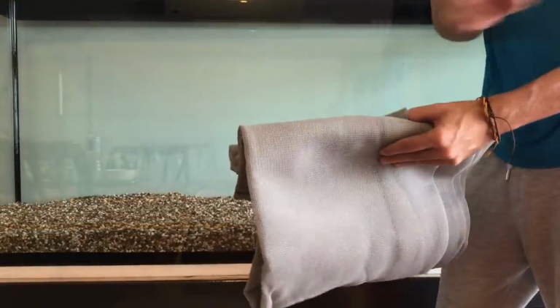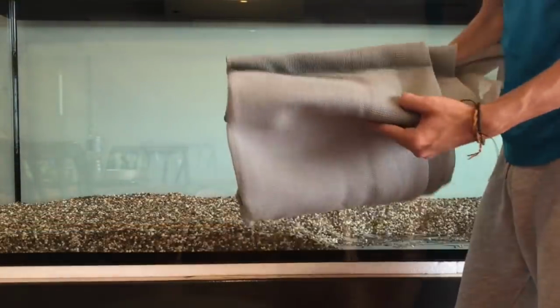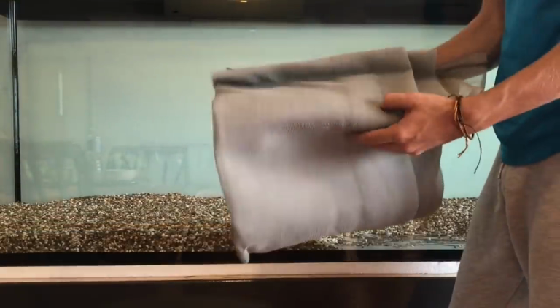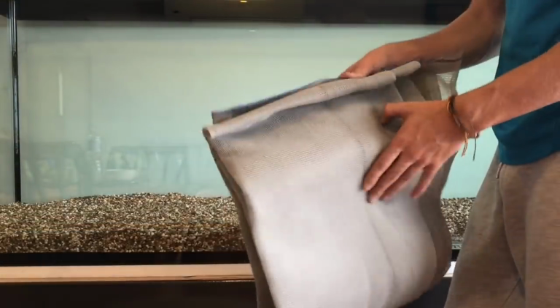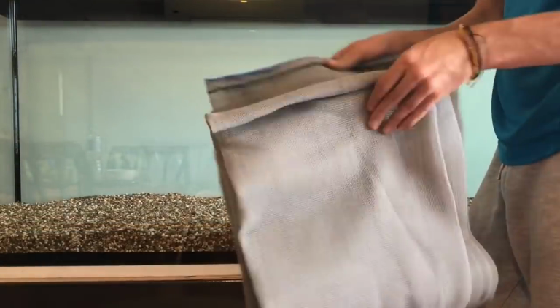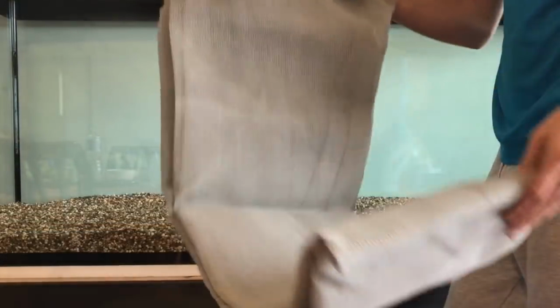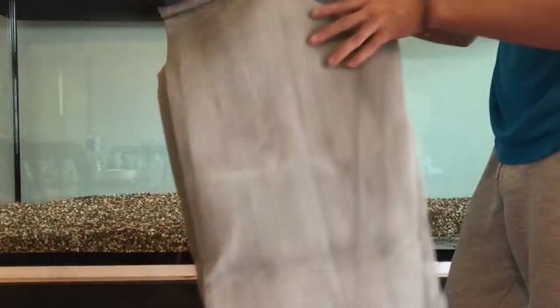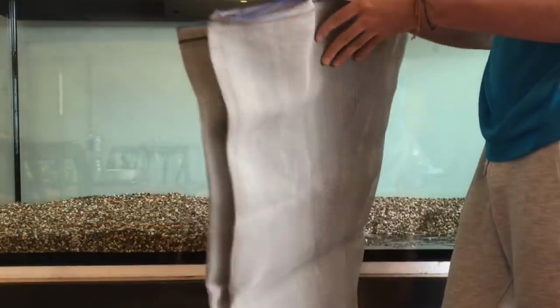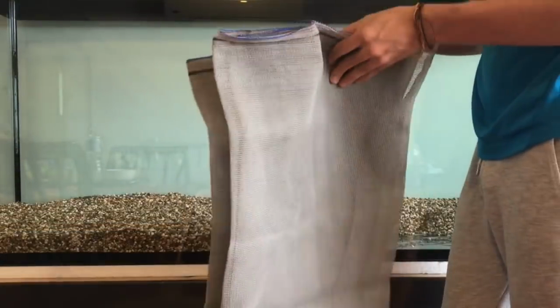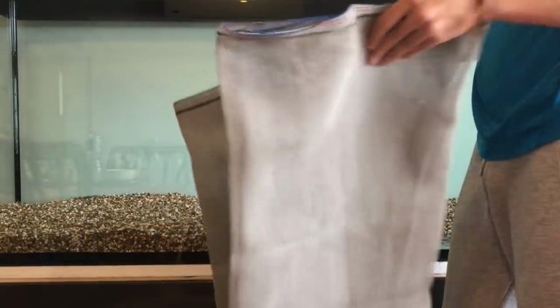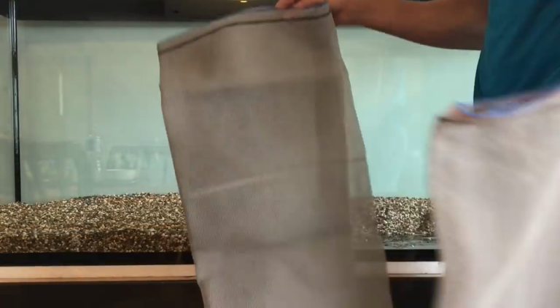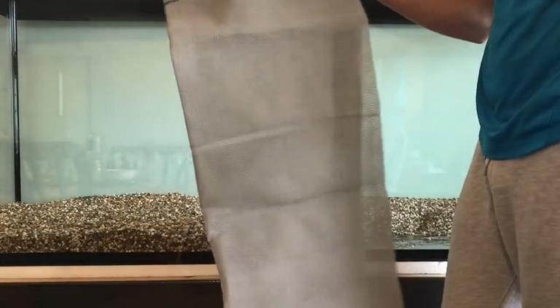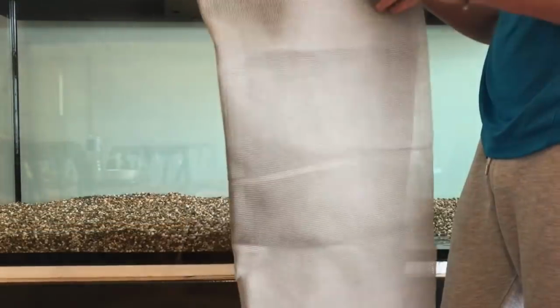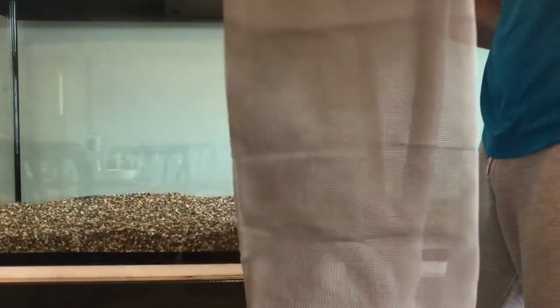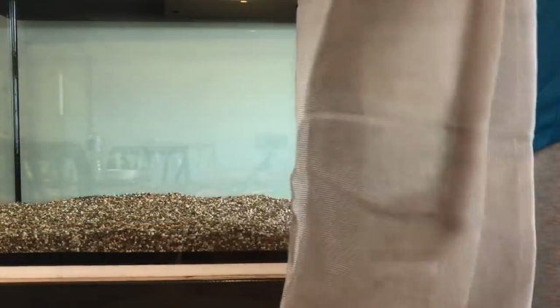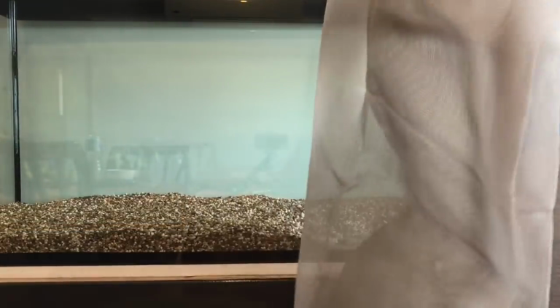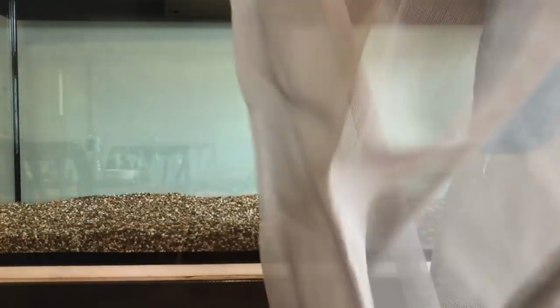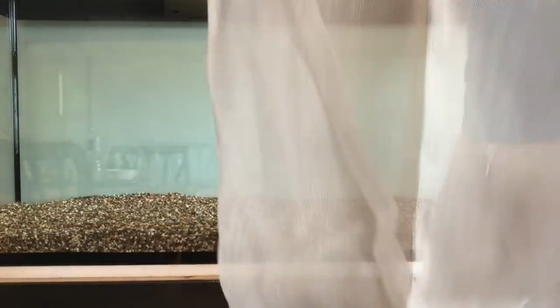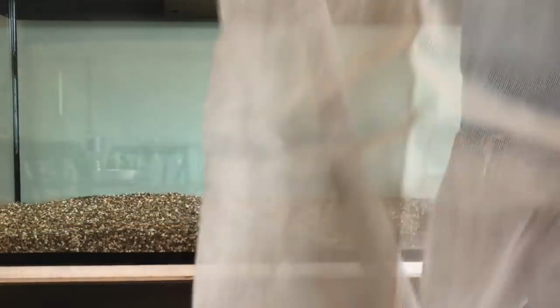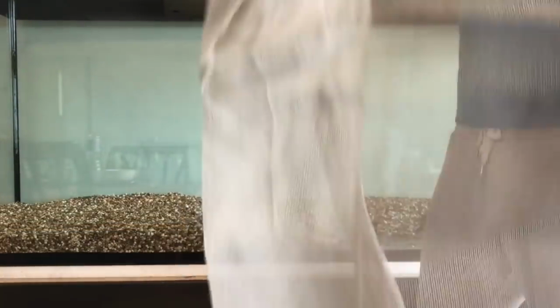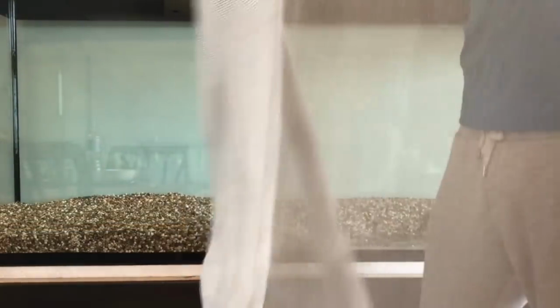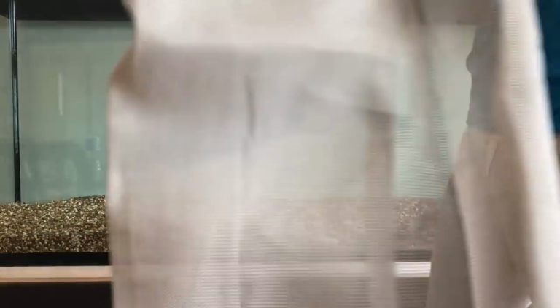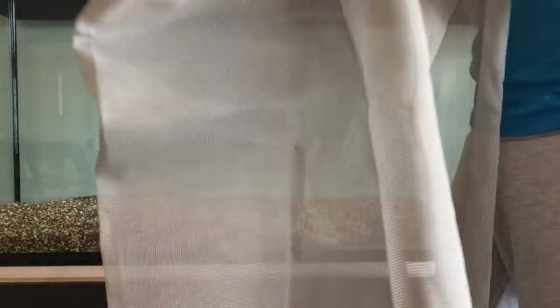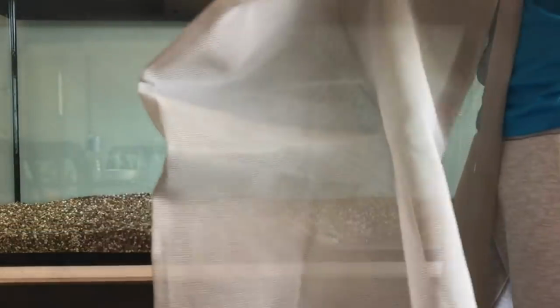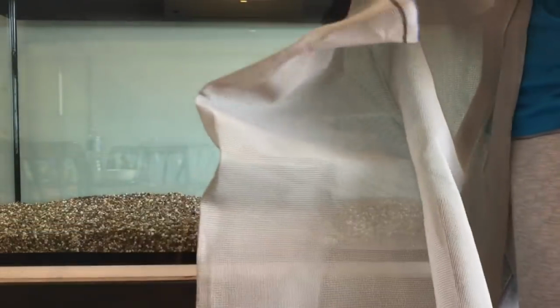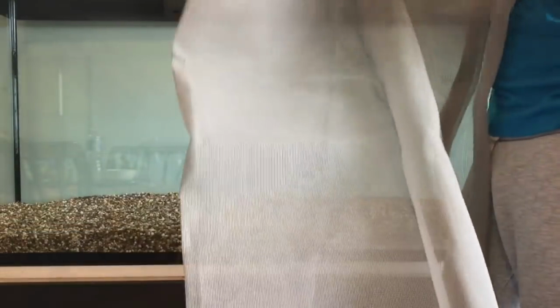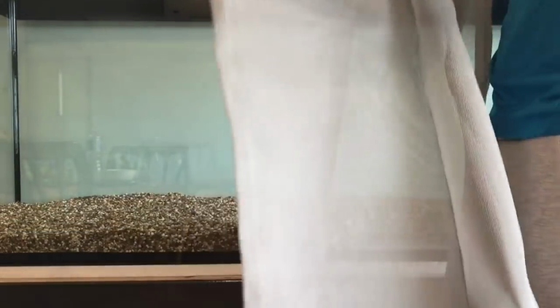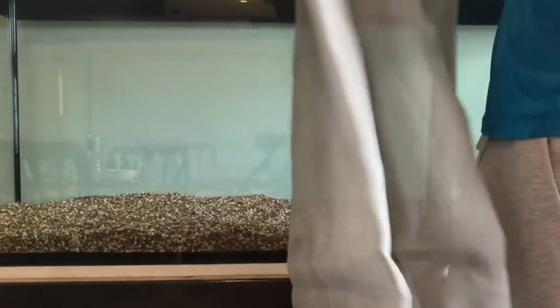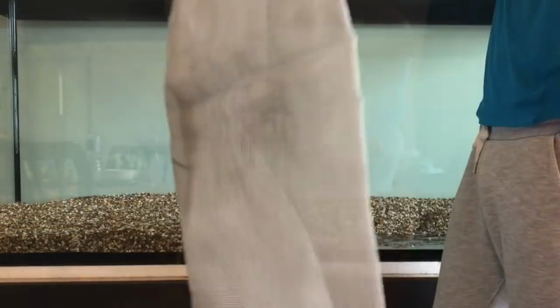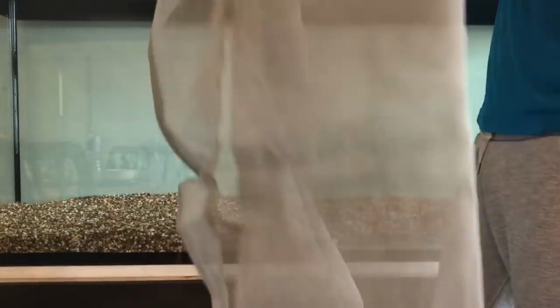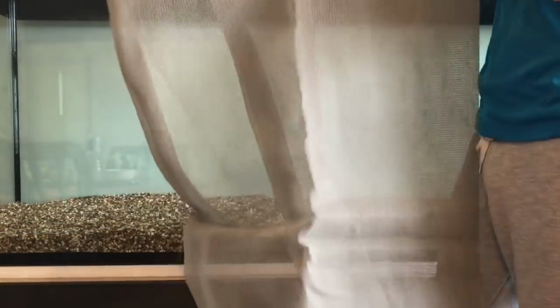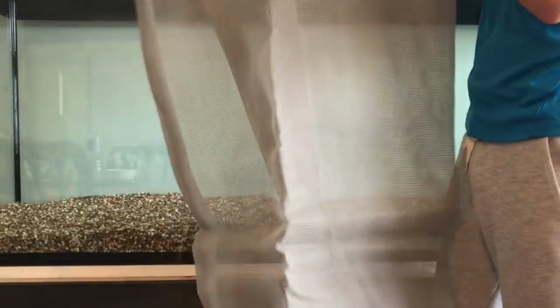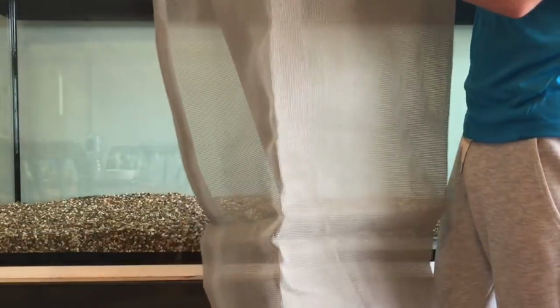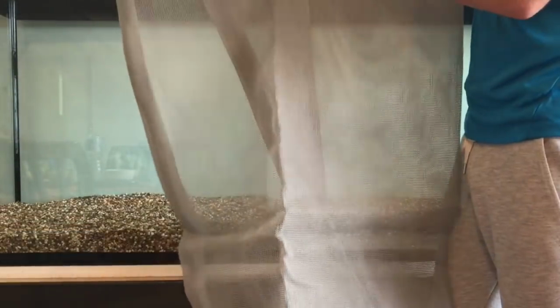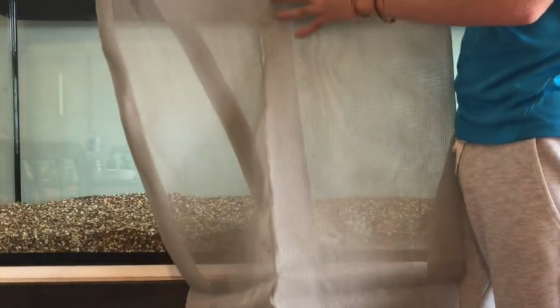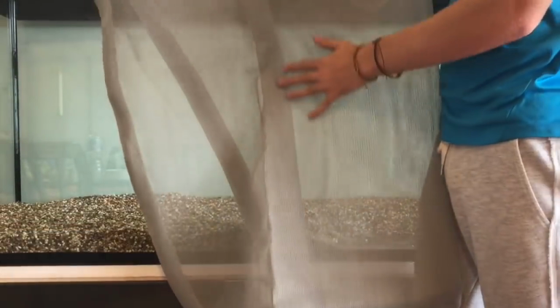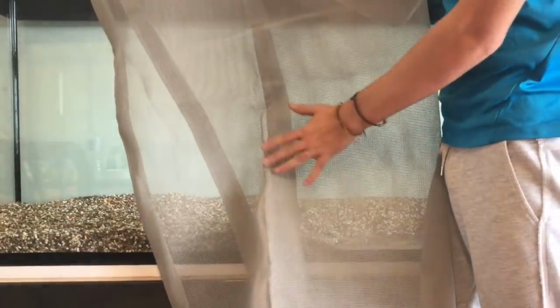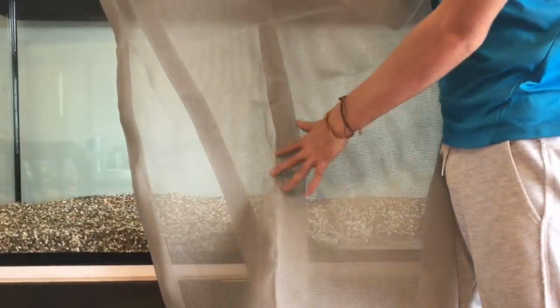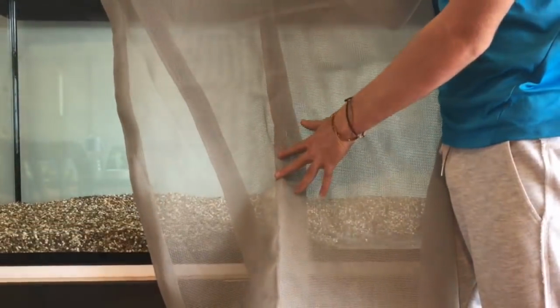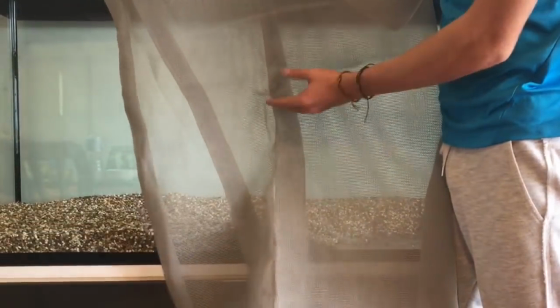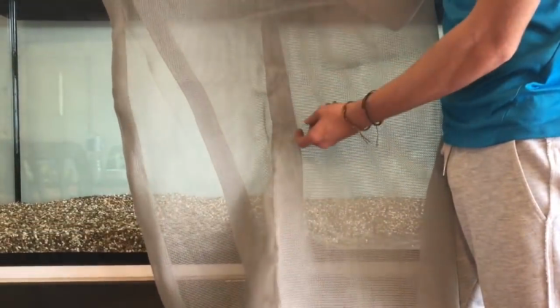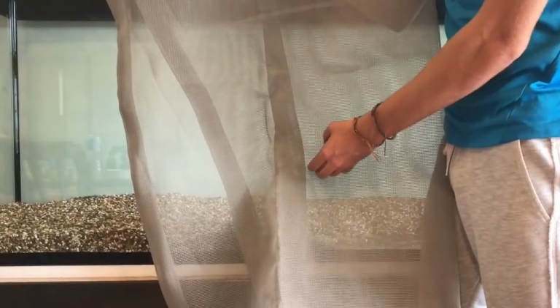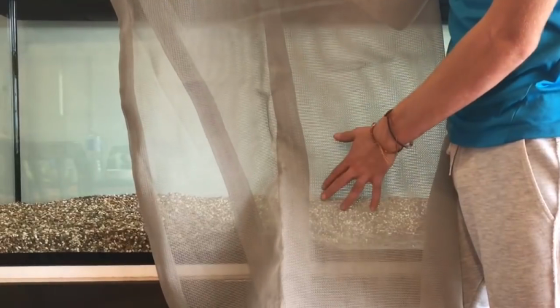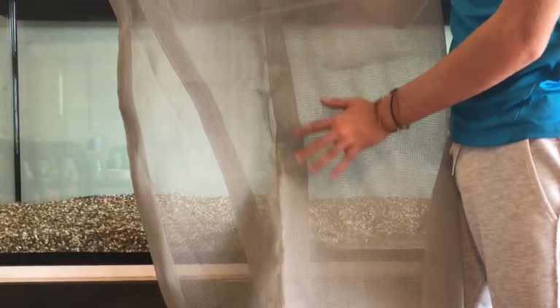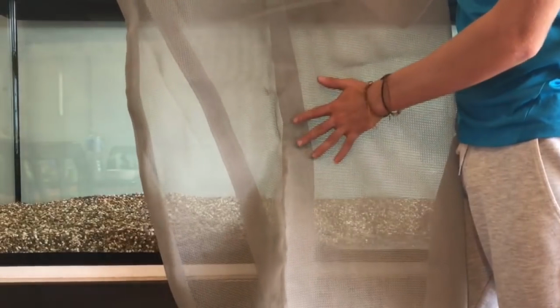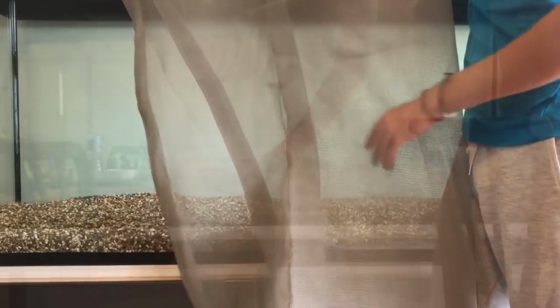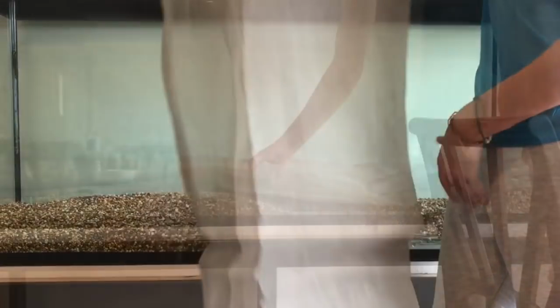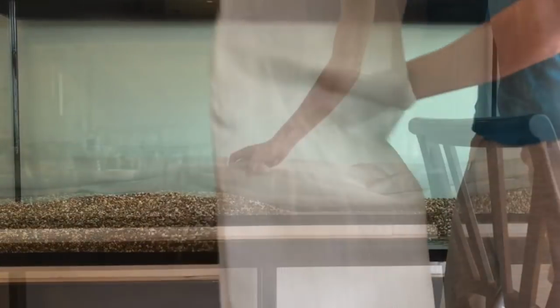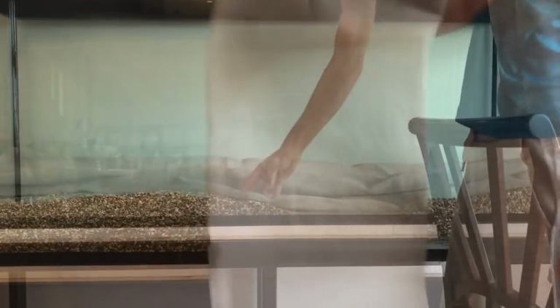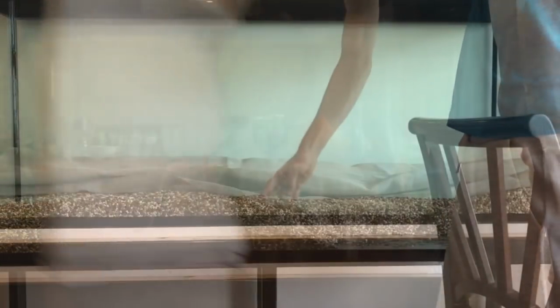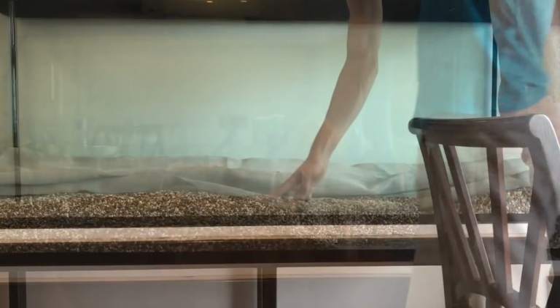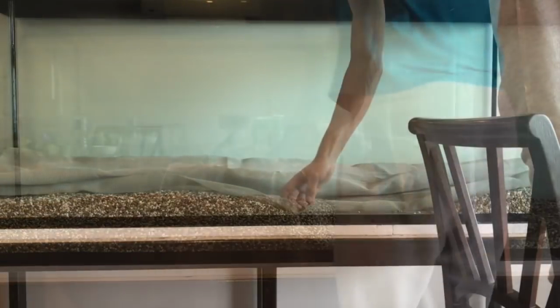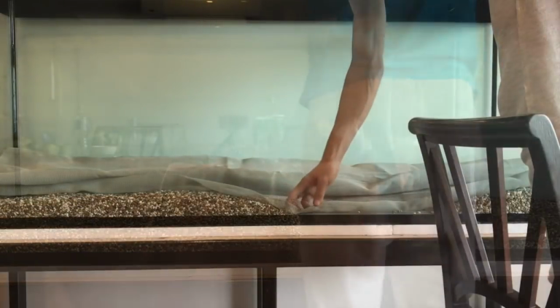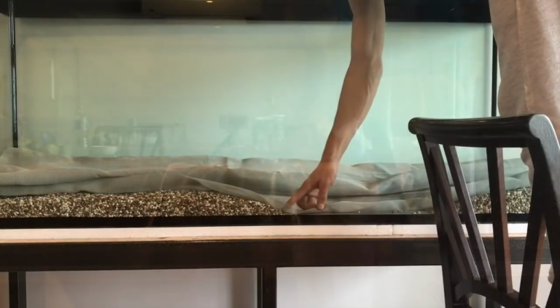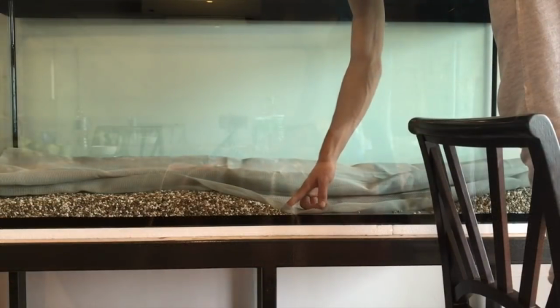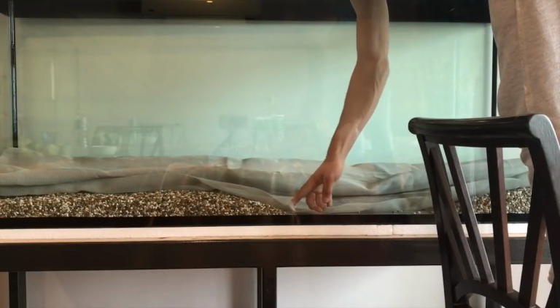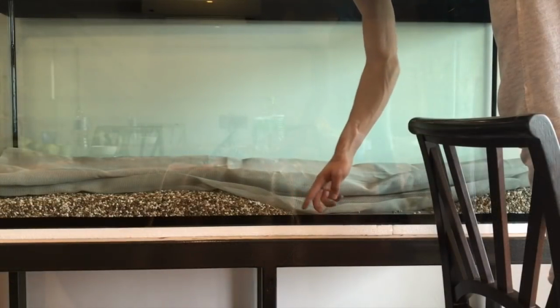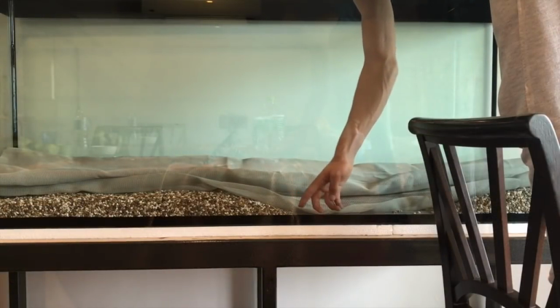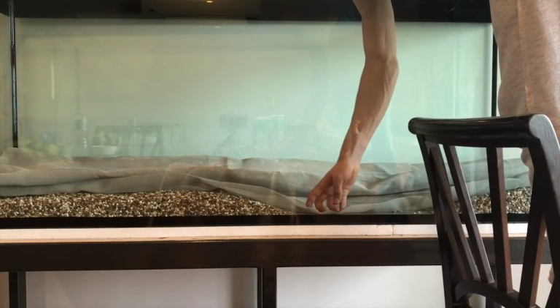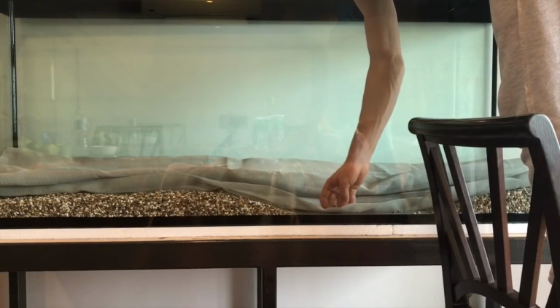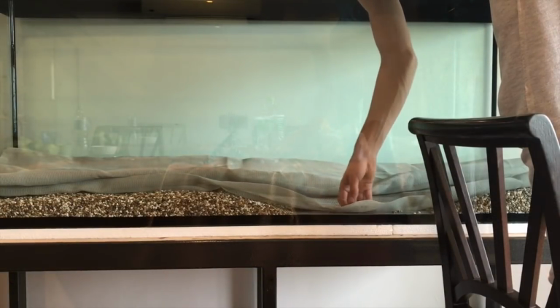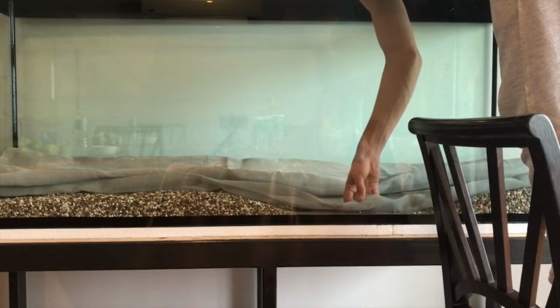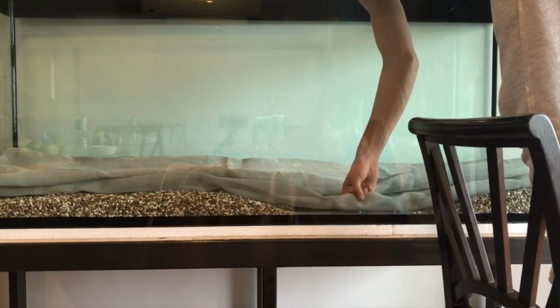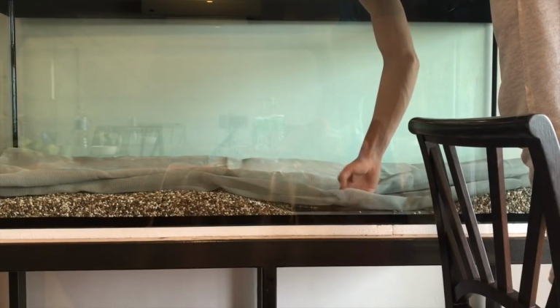I cut this mesh that will act as a substrate divider. It will prevent dirt from sliding down in between the false bottom.